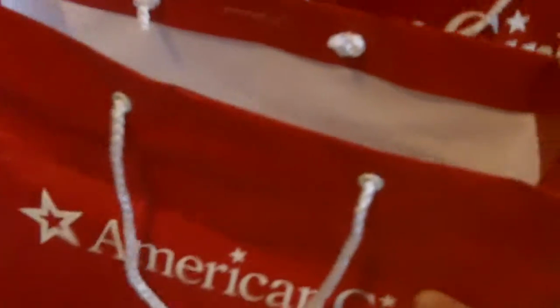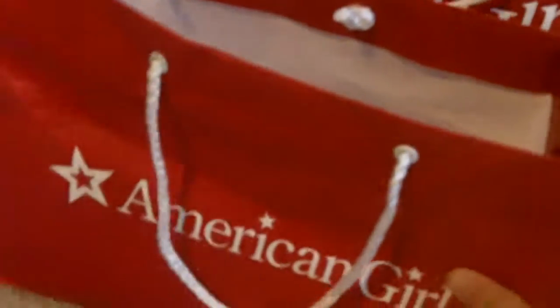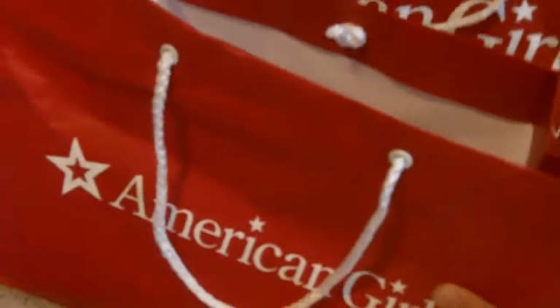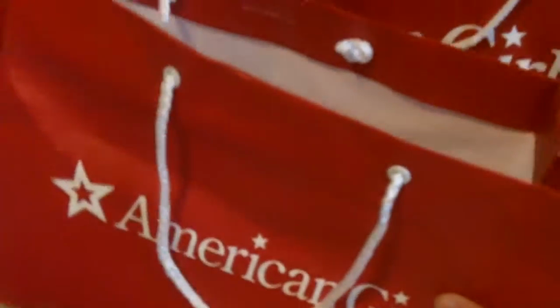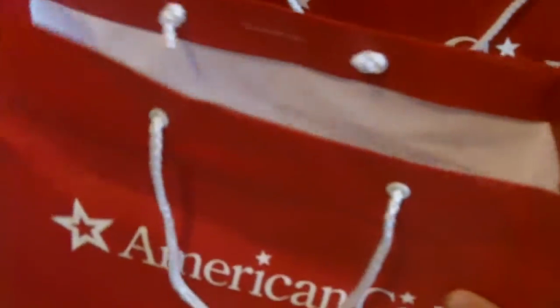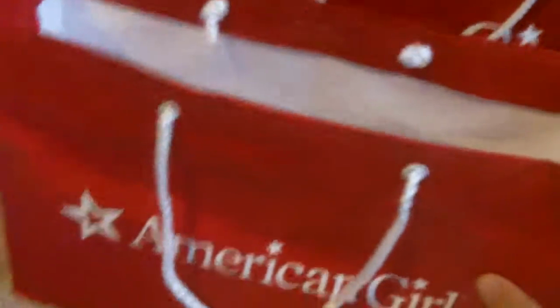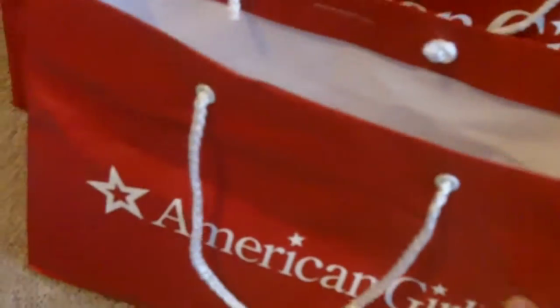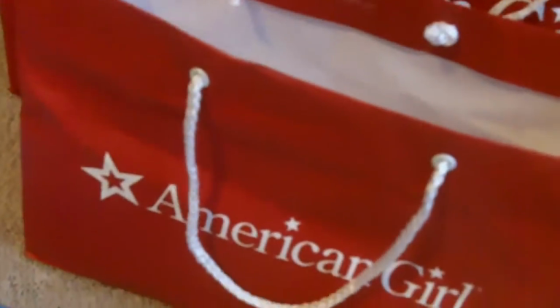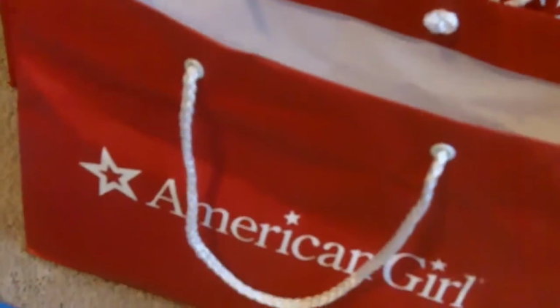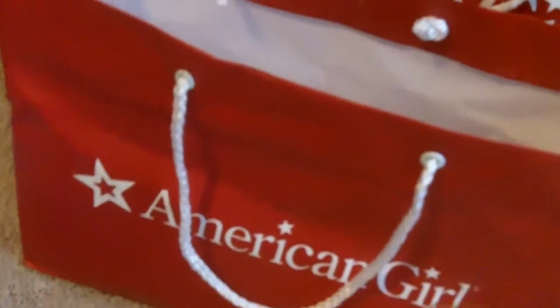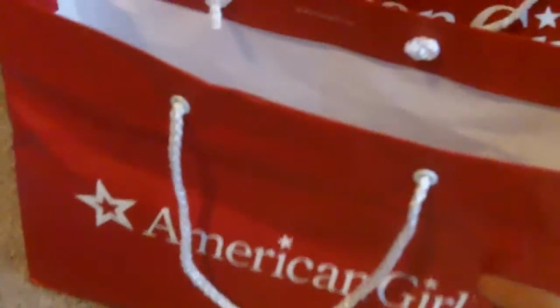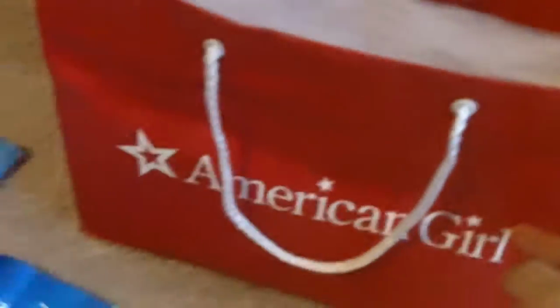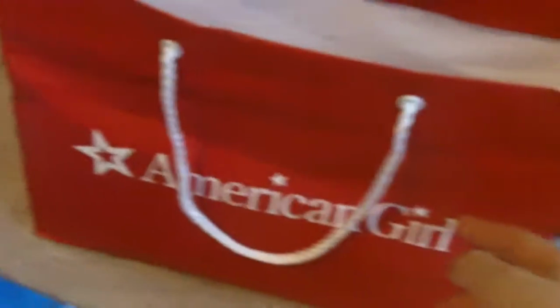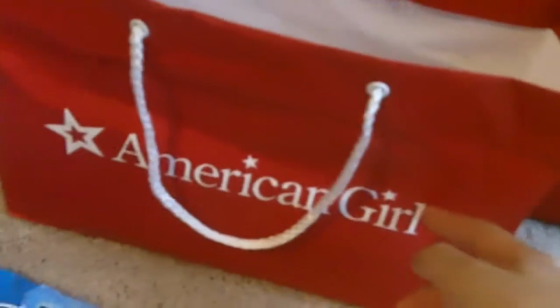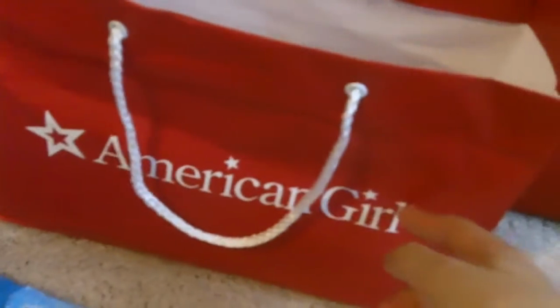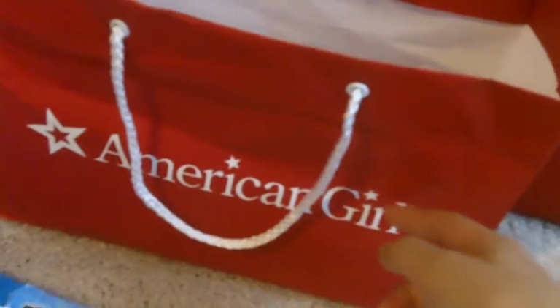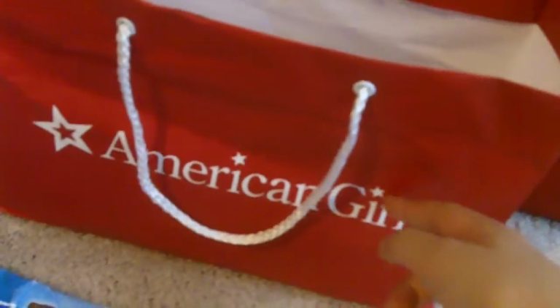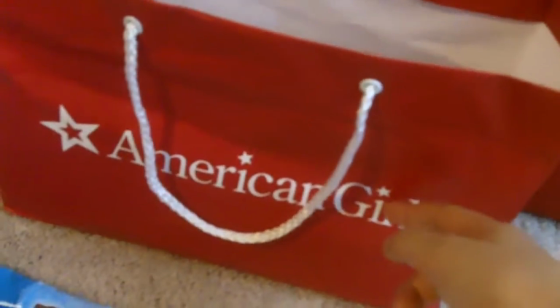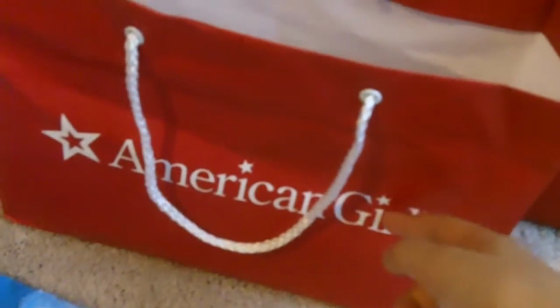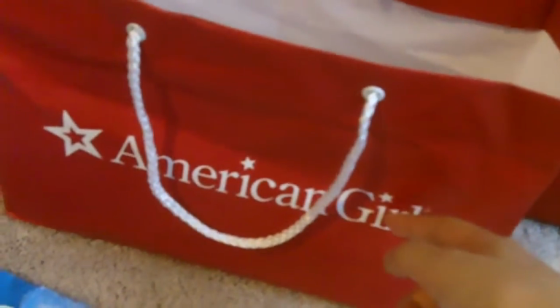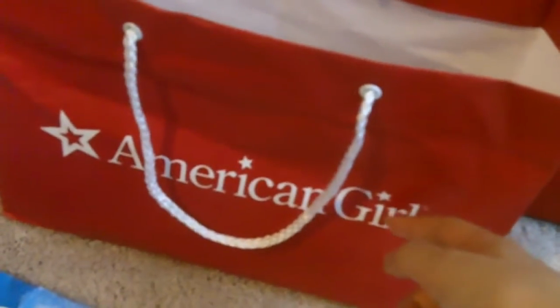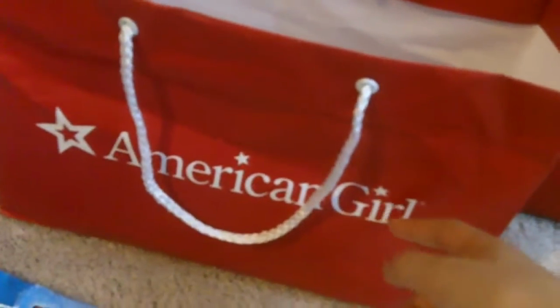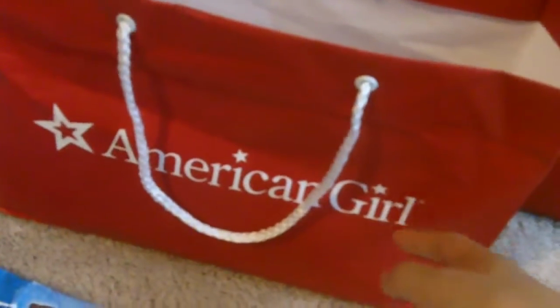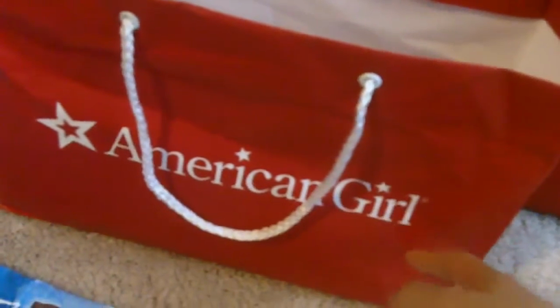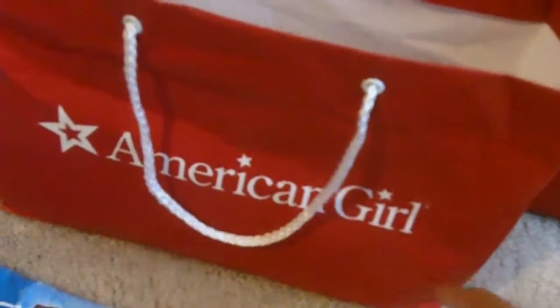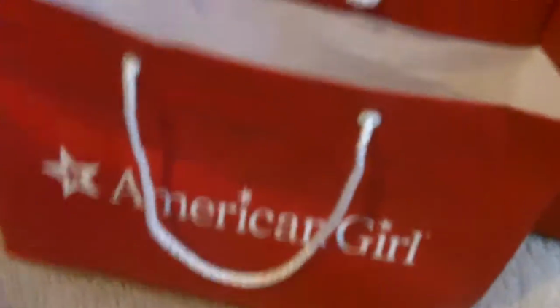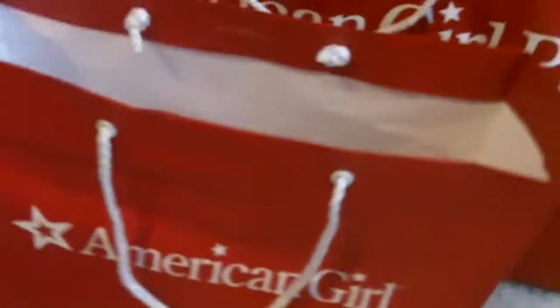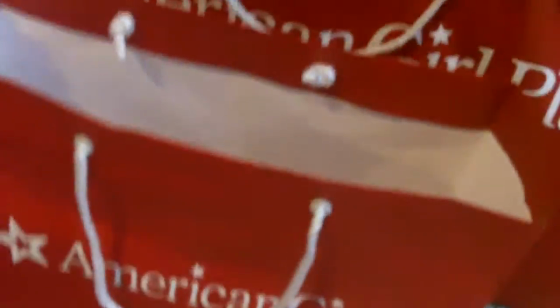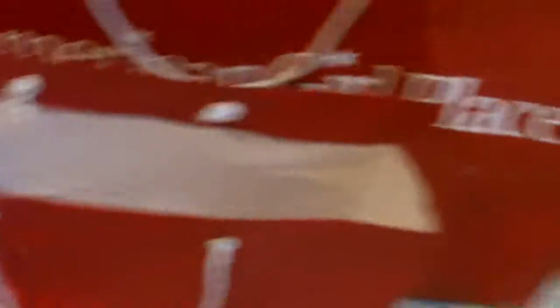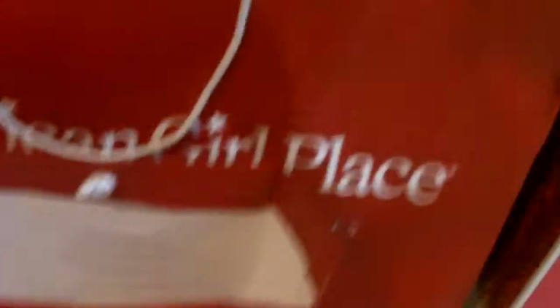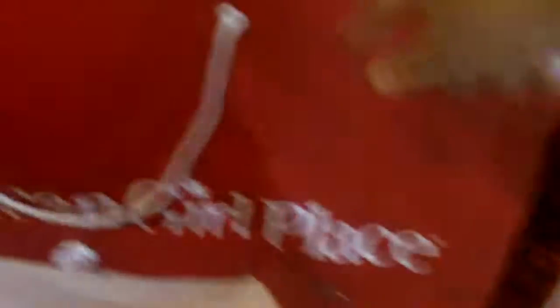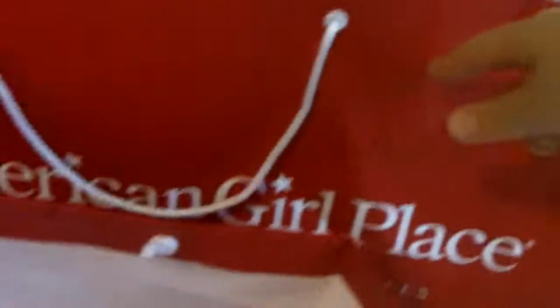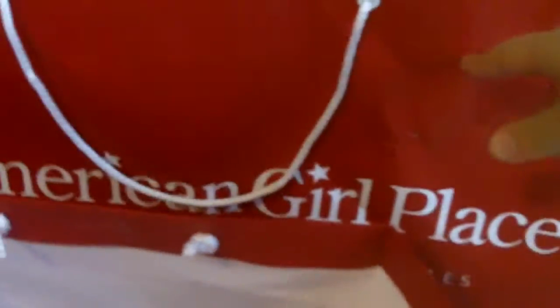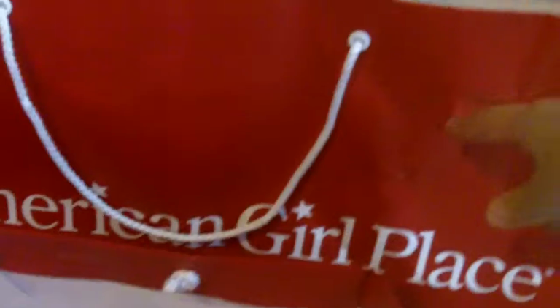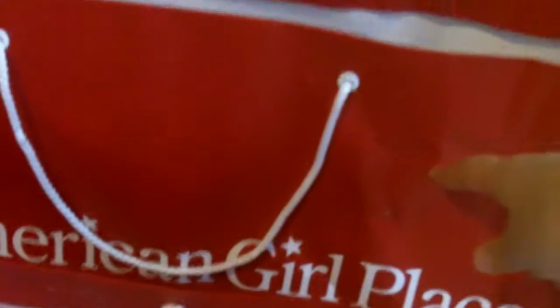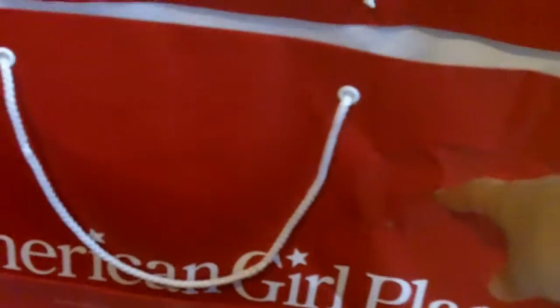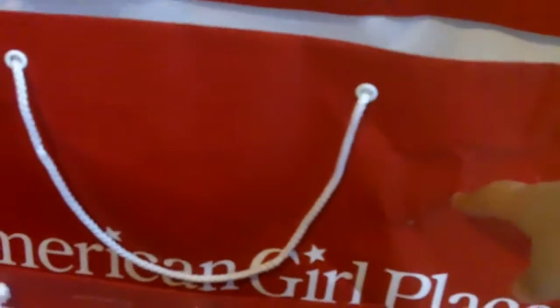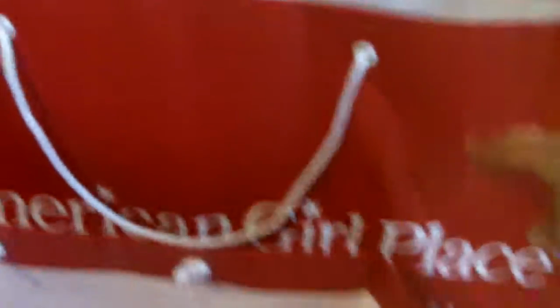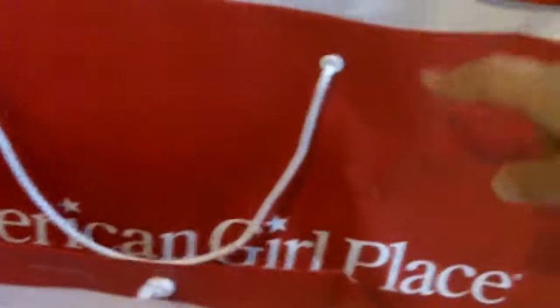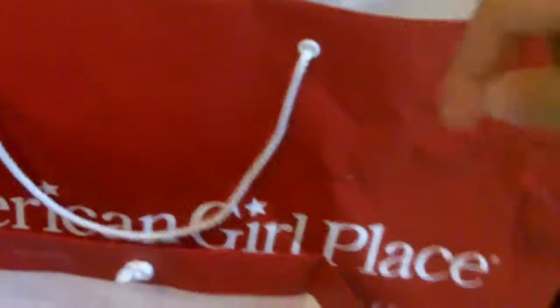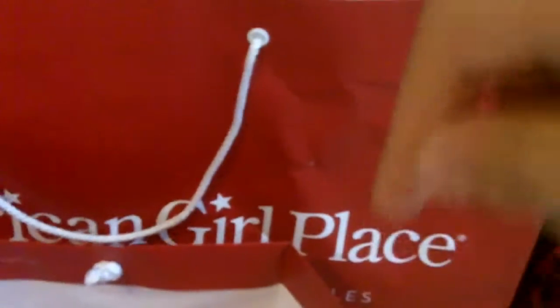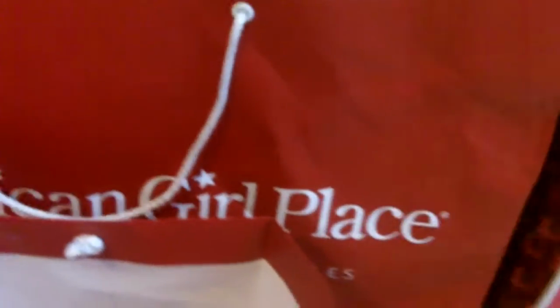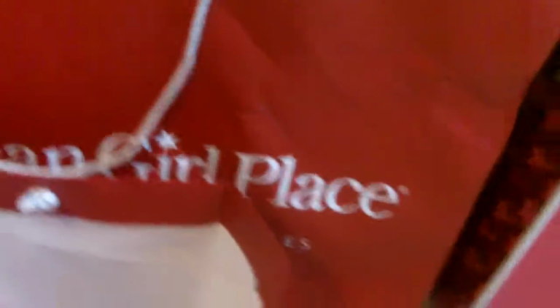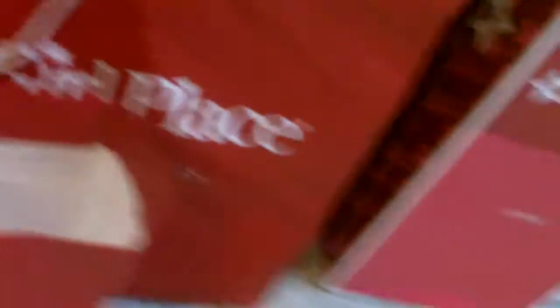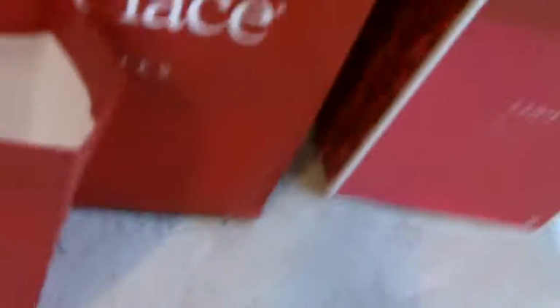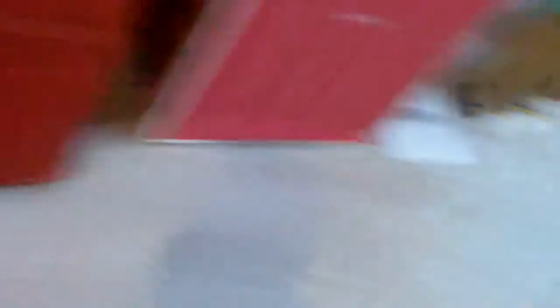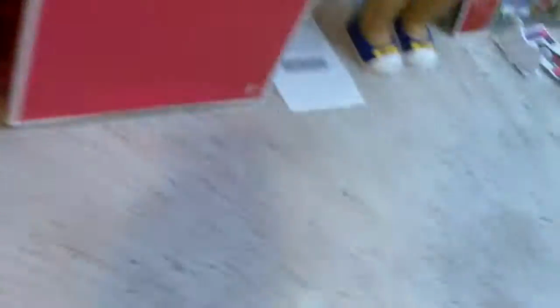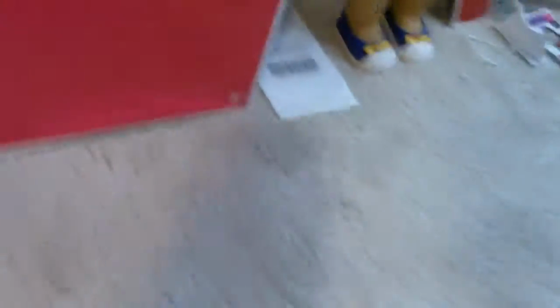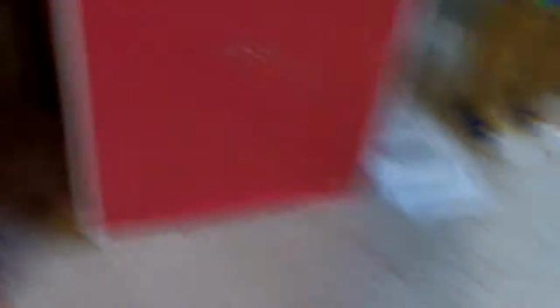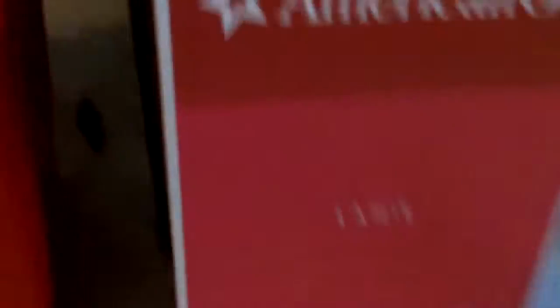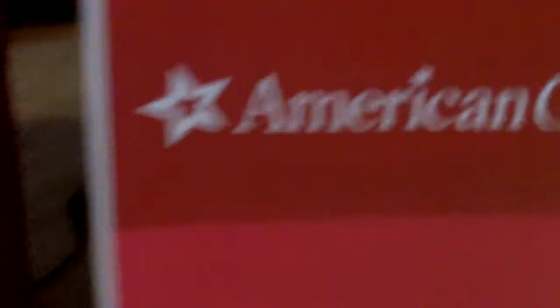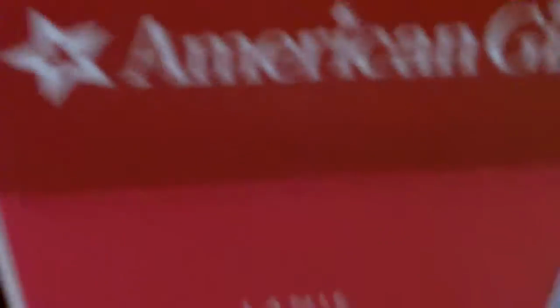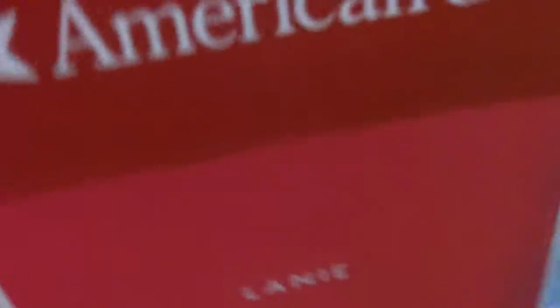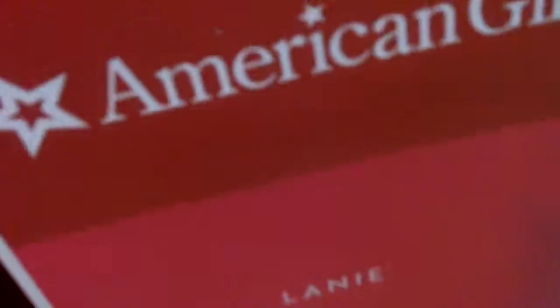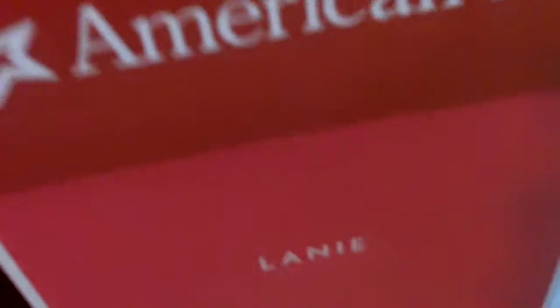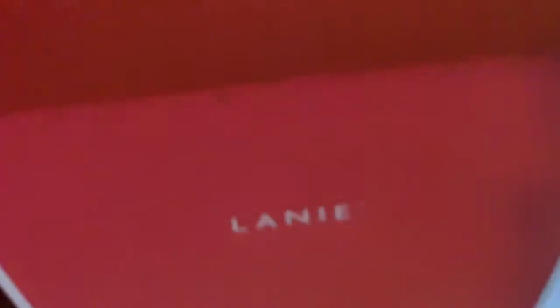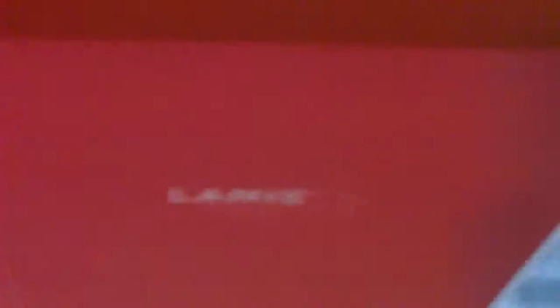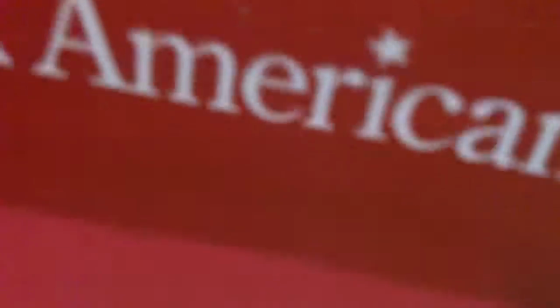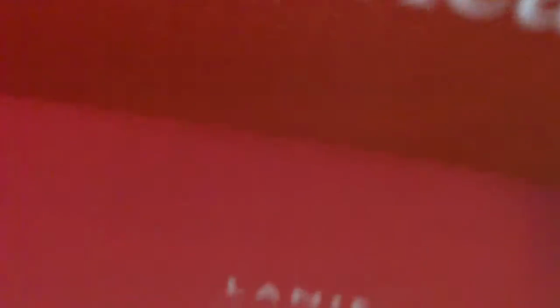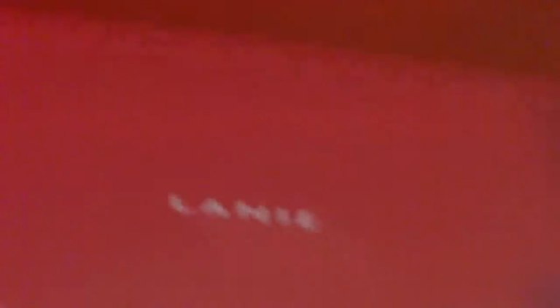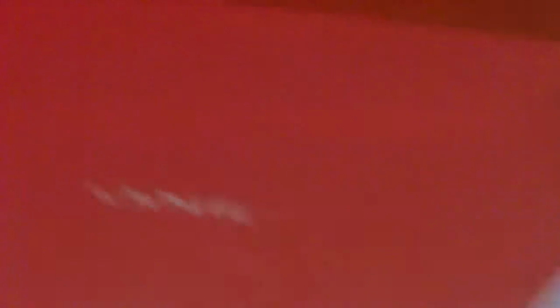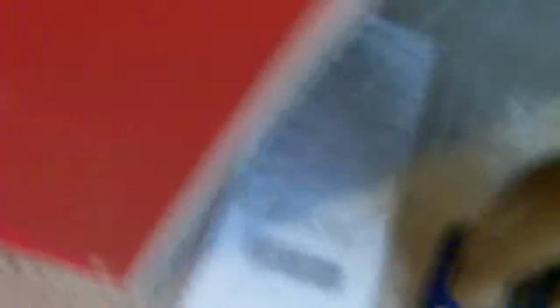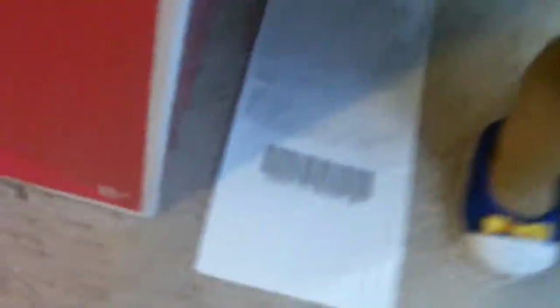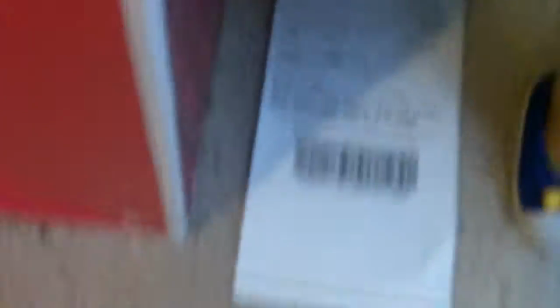And then for American Girl, I got this bag. This one says American Girl Place. Then I got Lady's Doll Box.